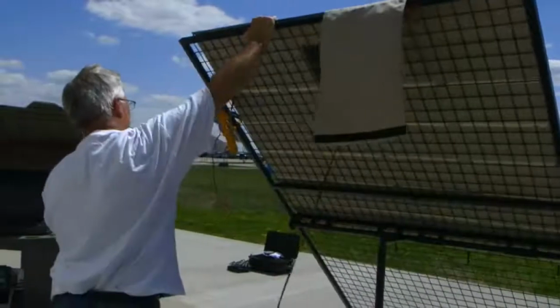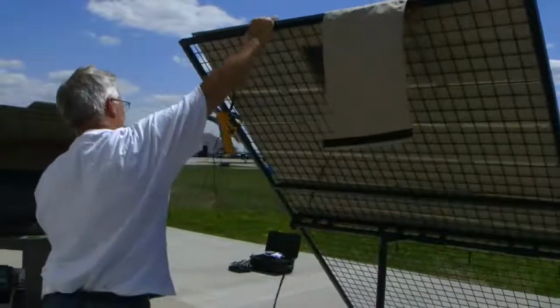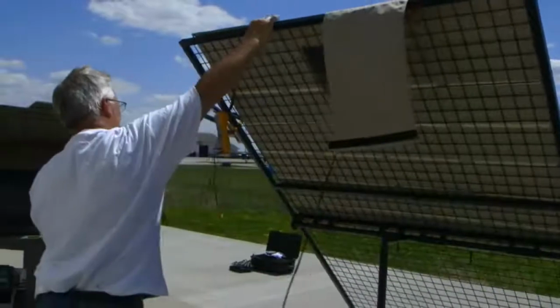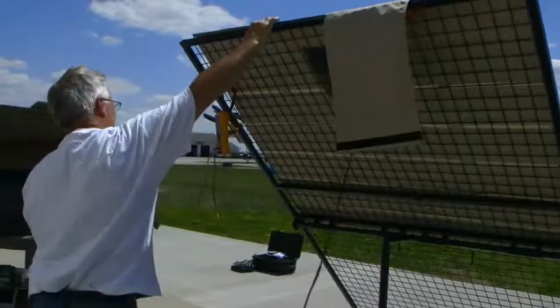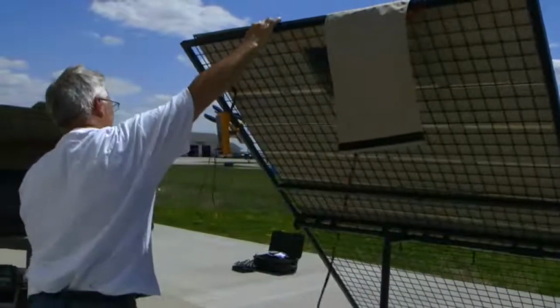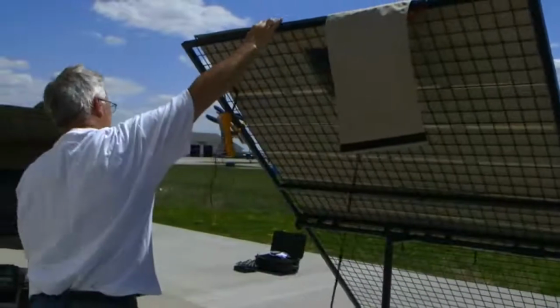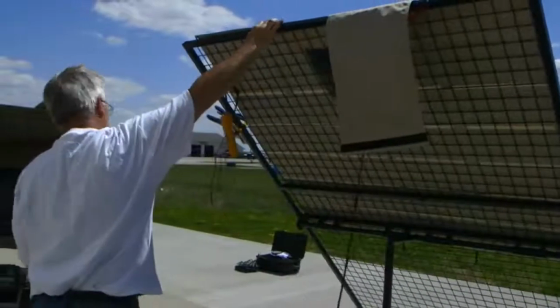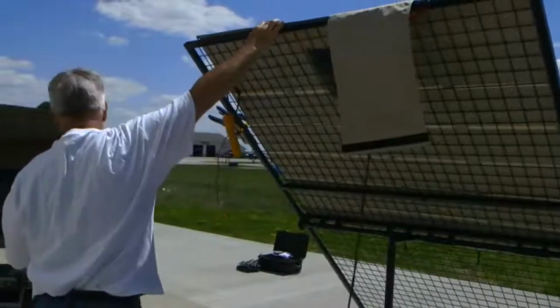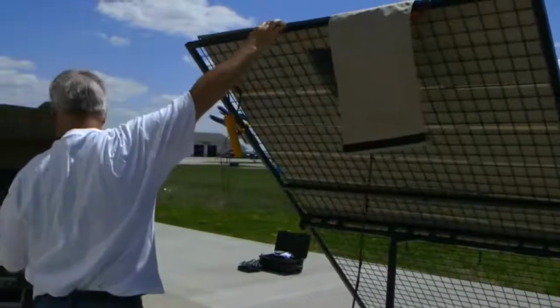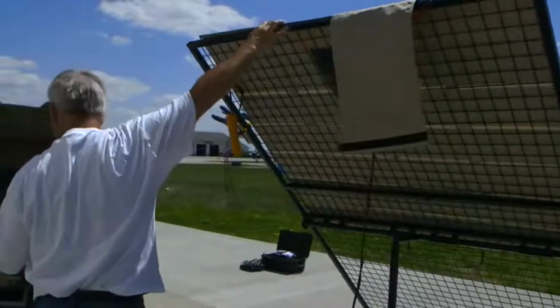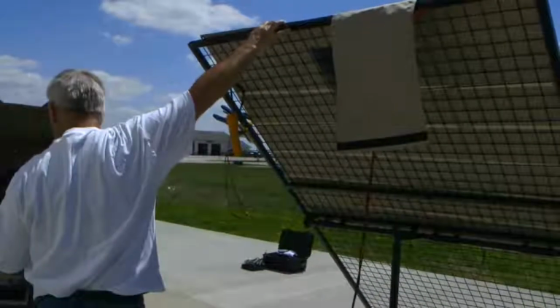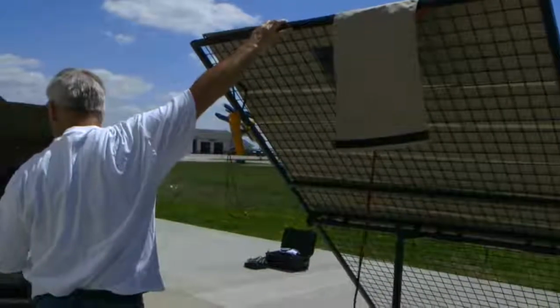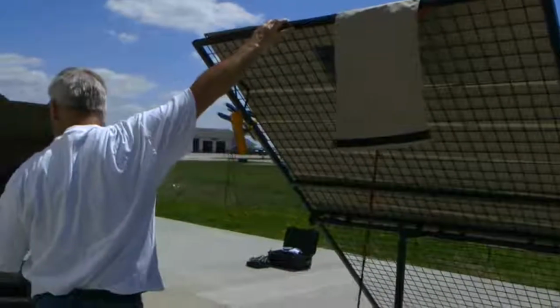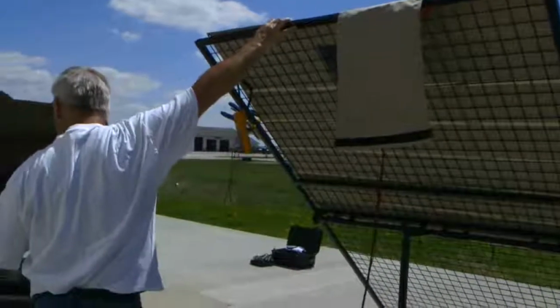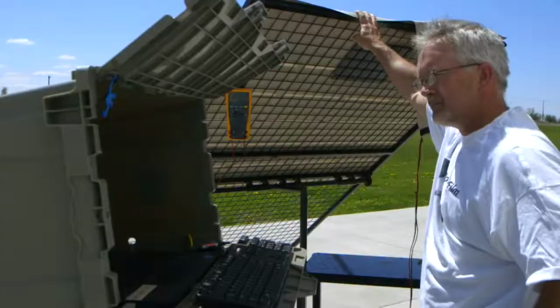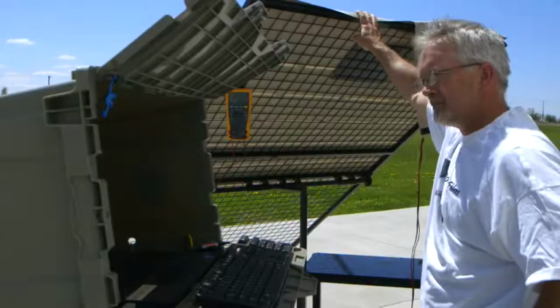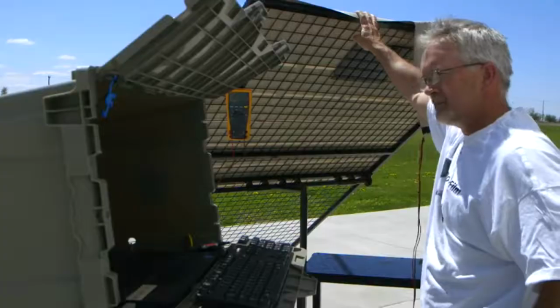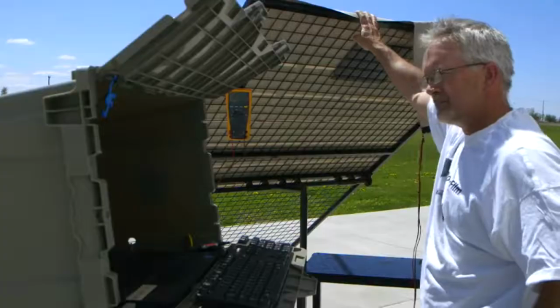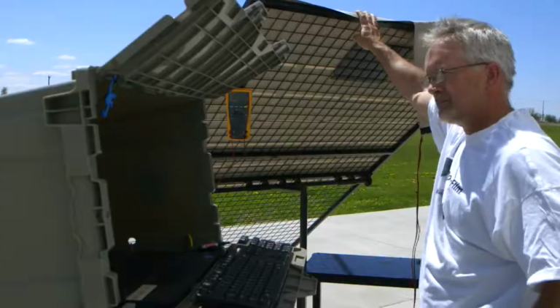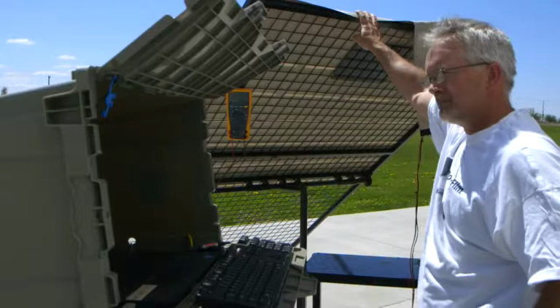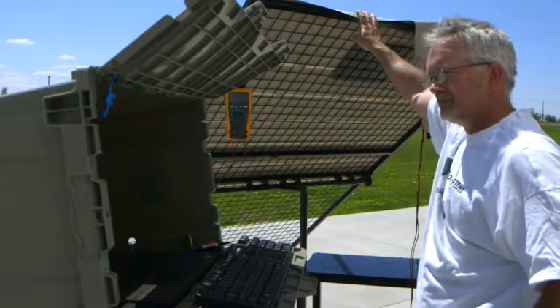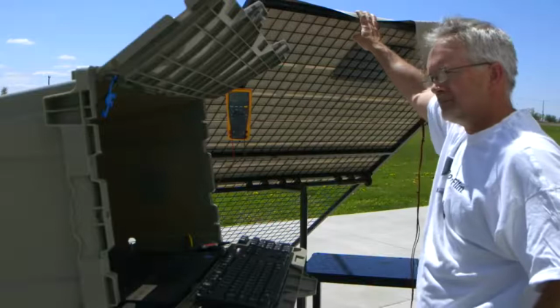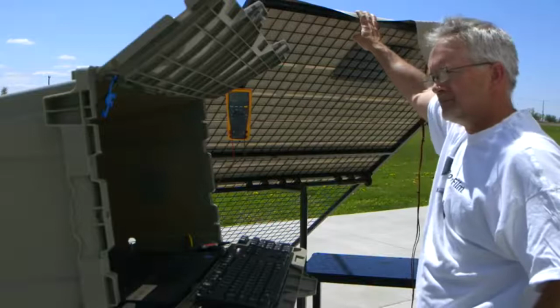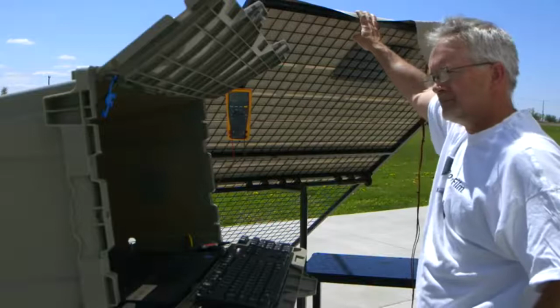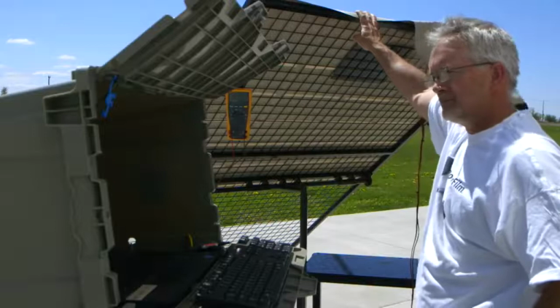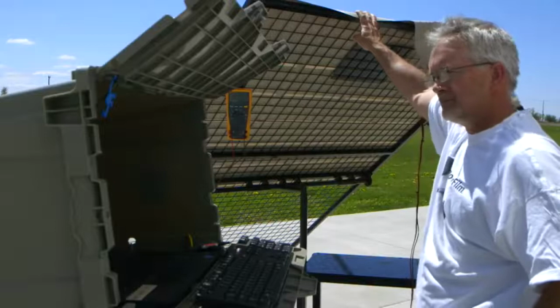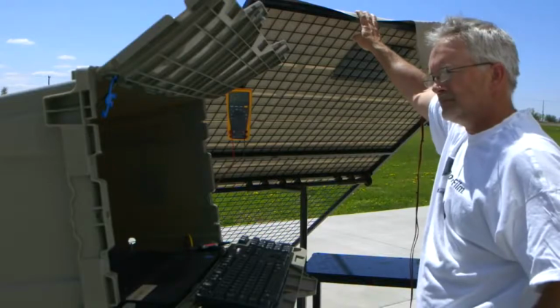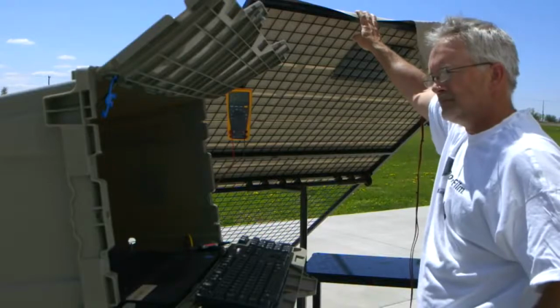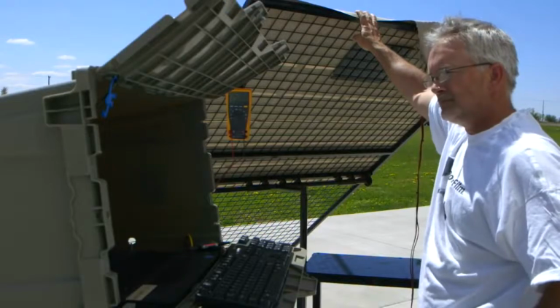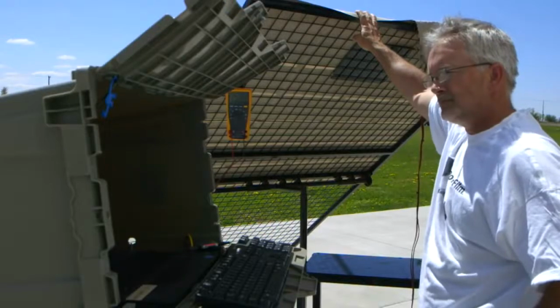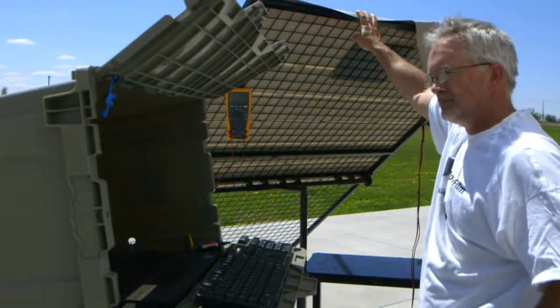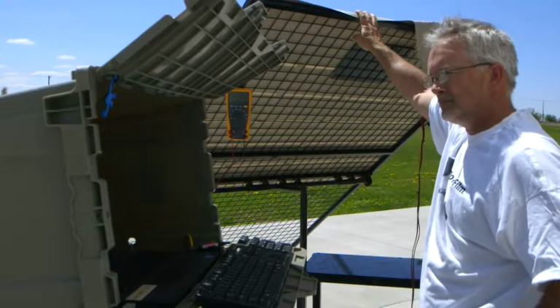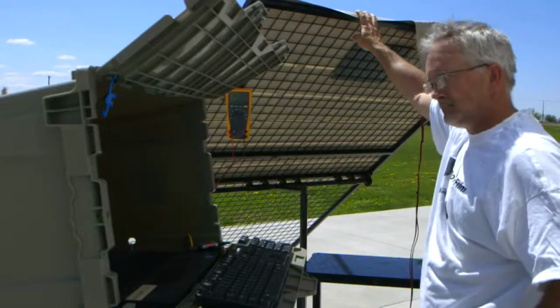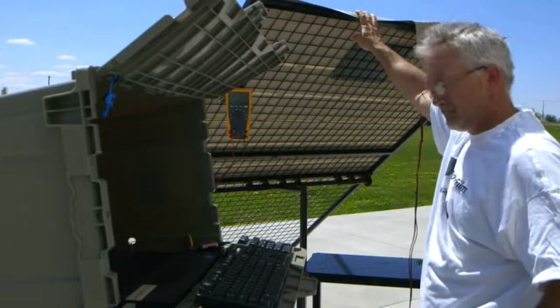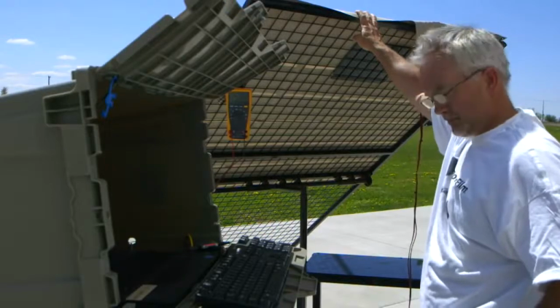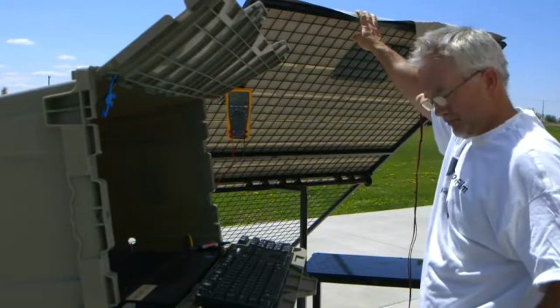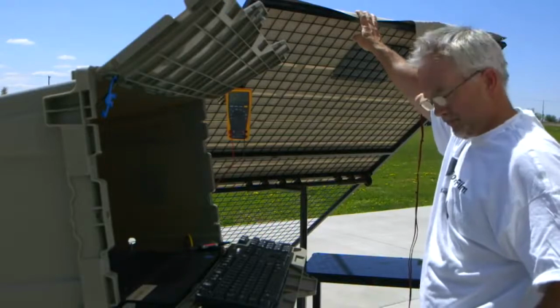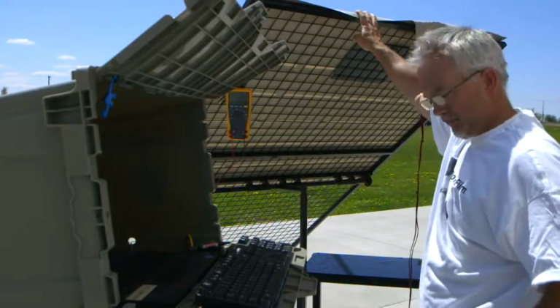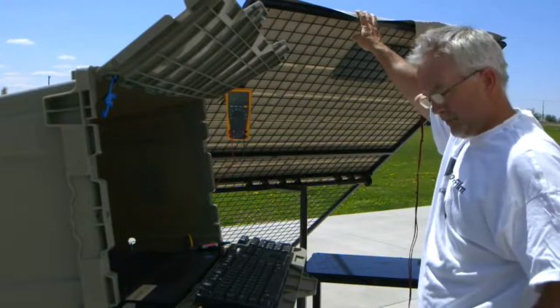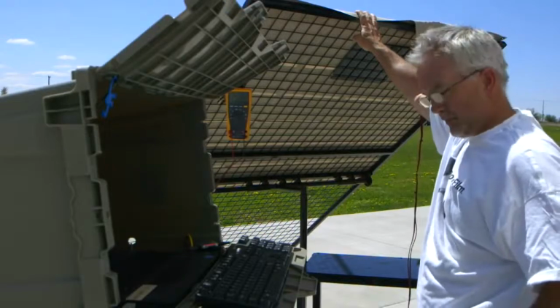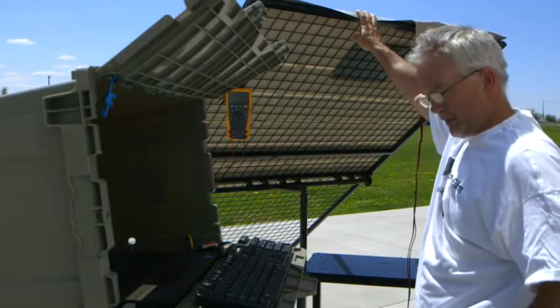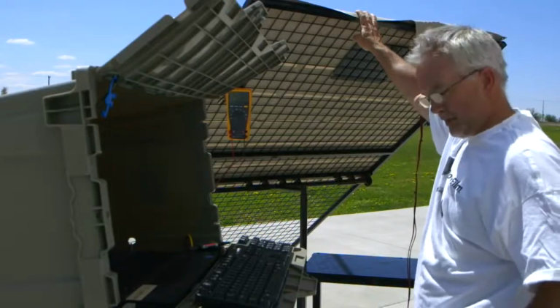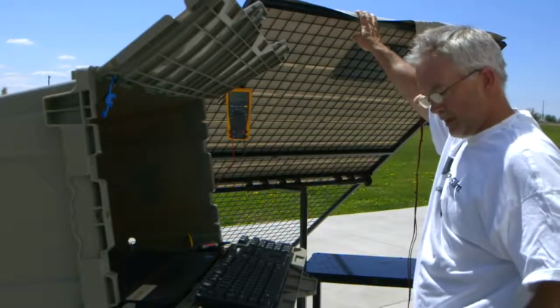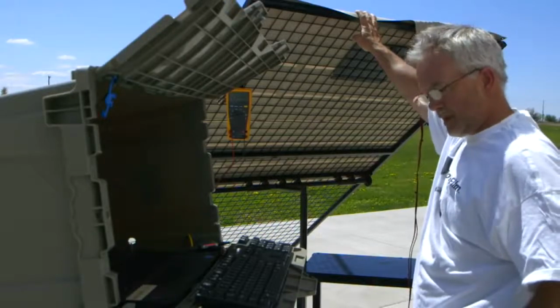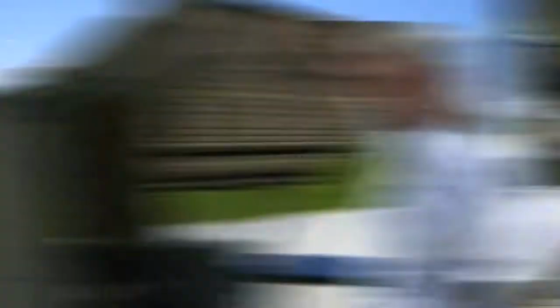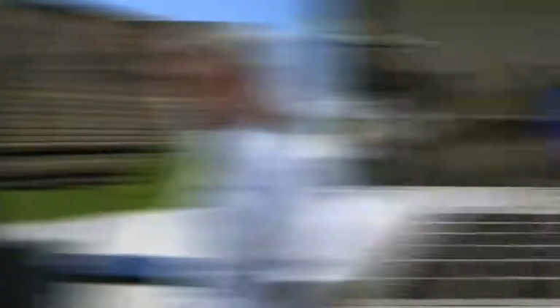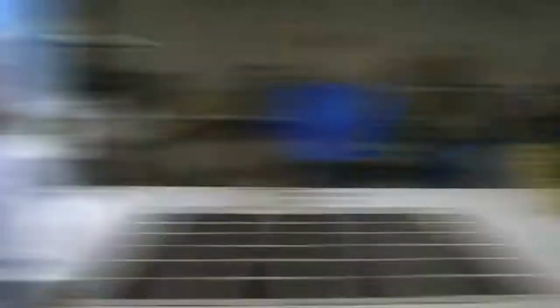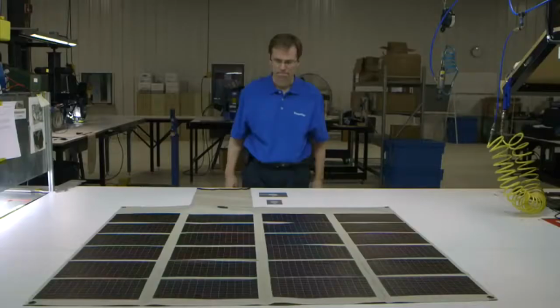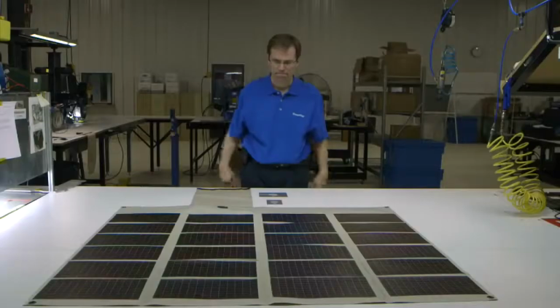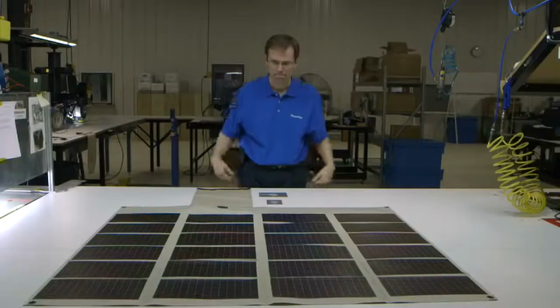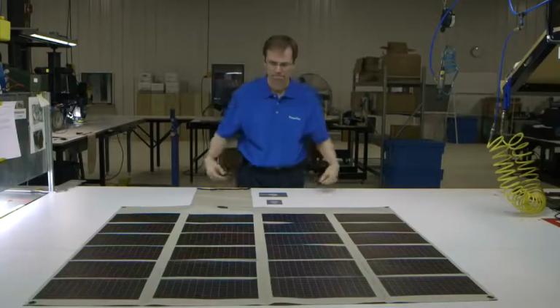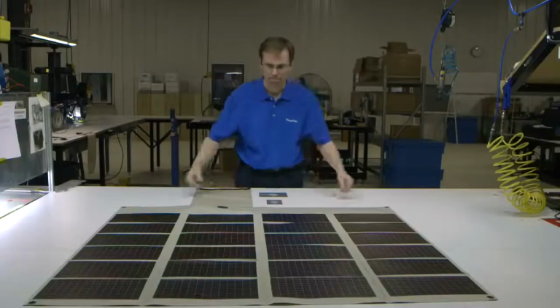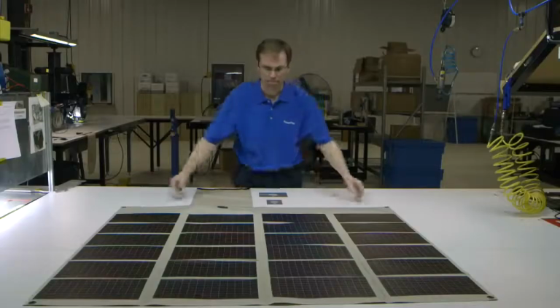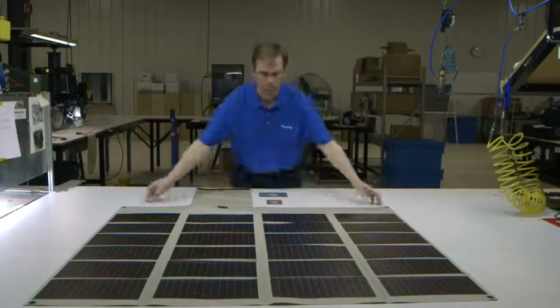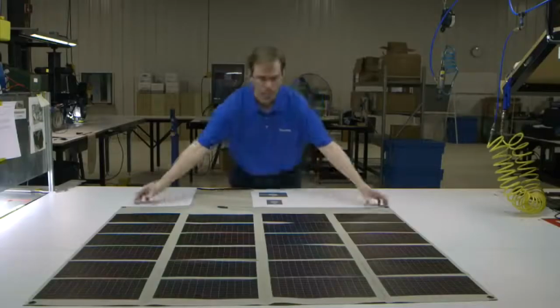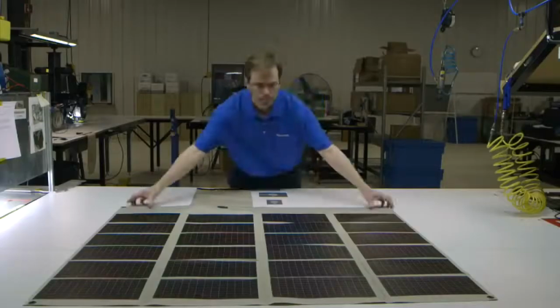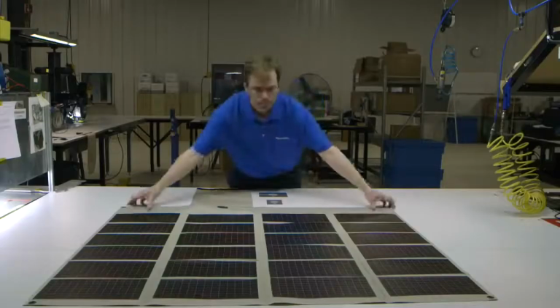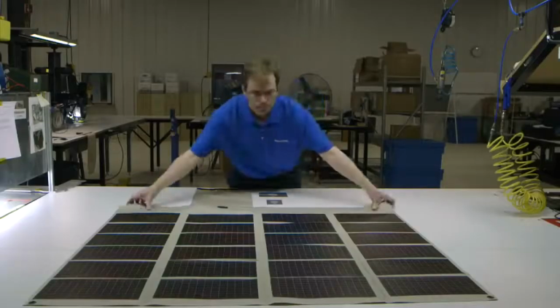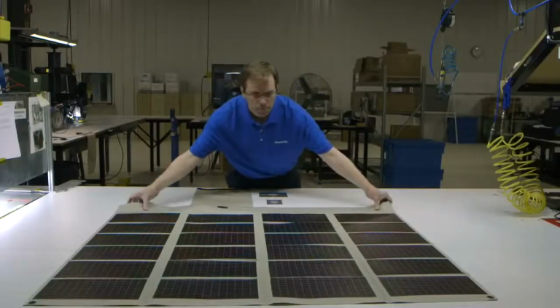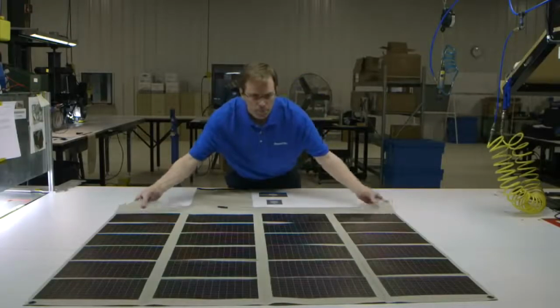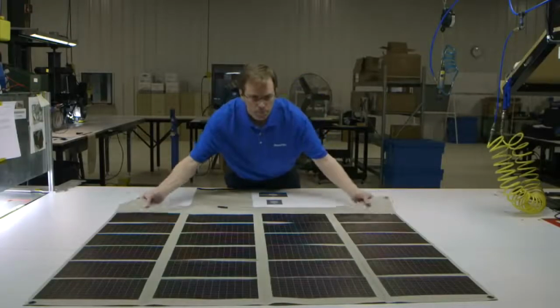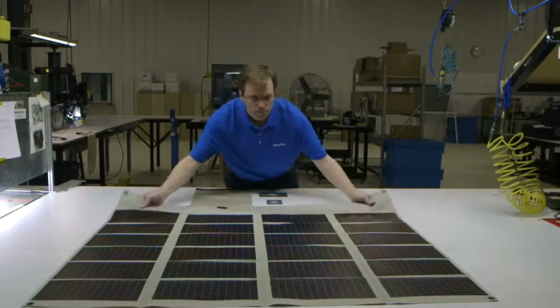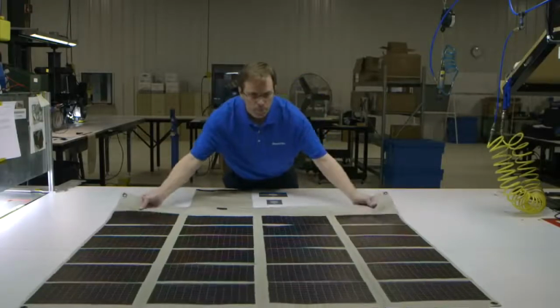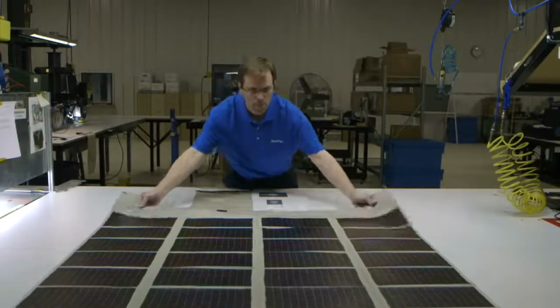Passing units are then packaged and moved to the shipping department, ready to provide unlimited solar energy across the globe.